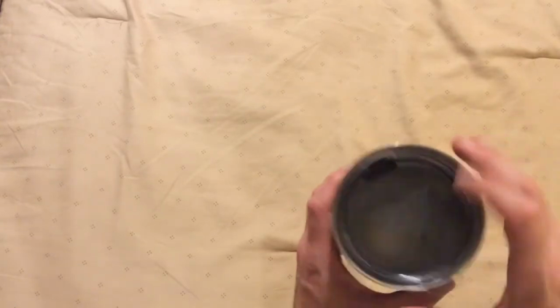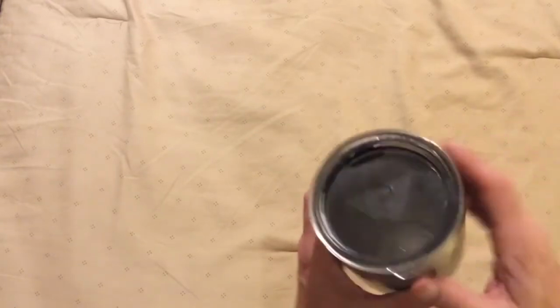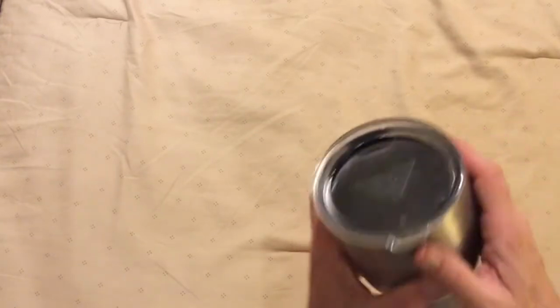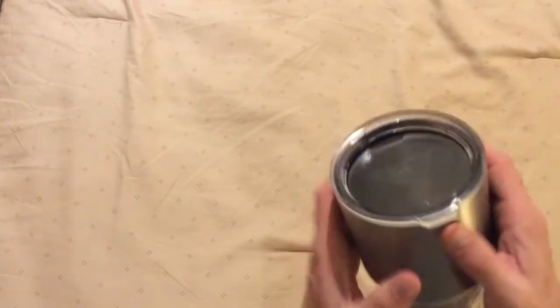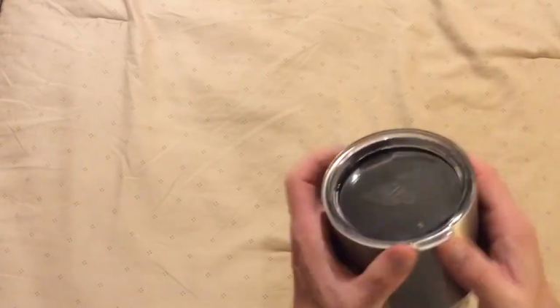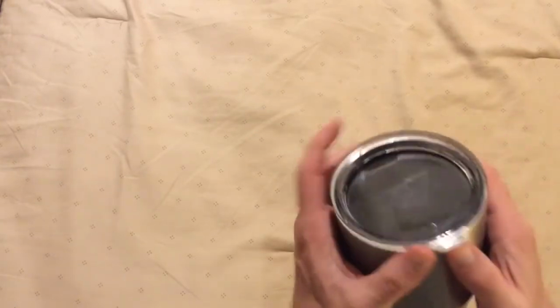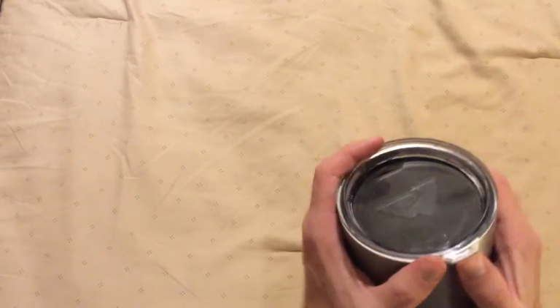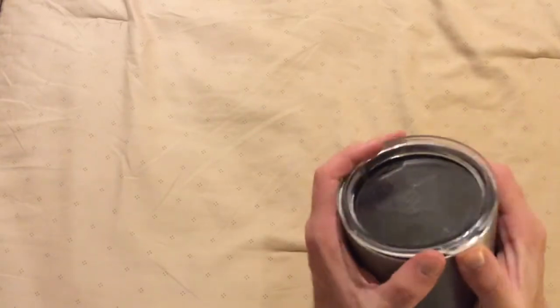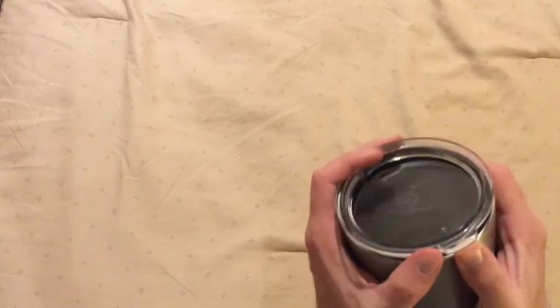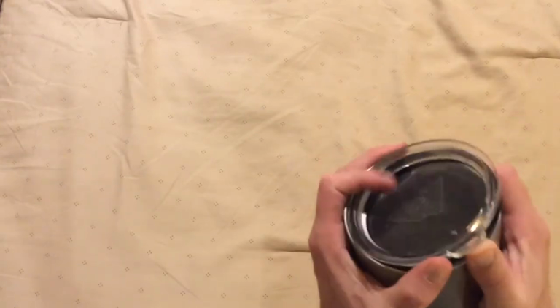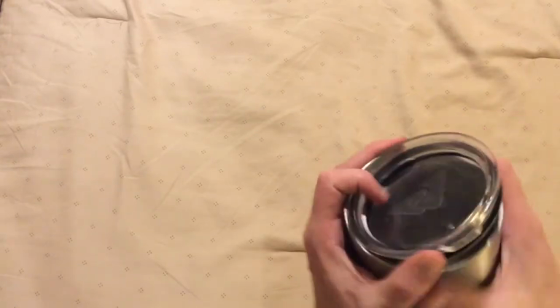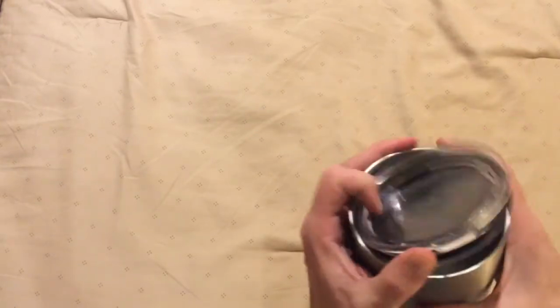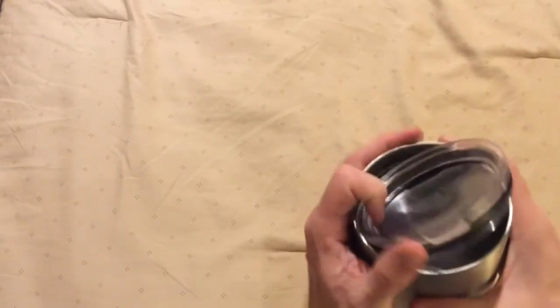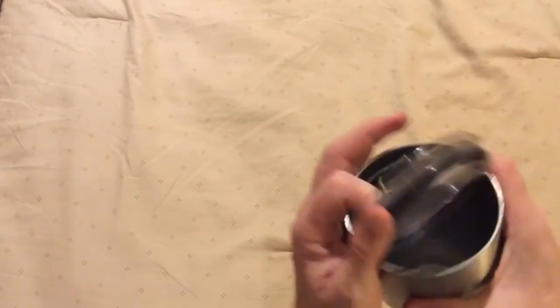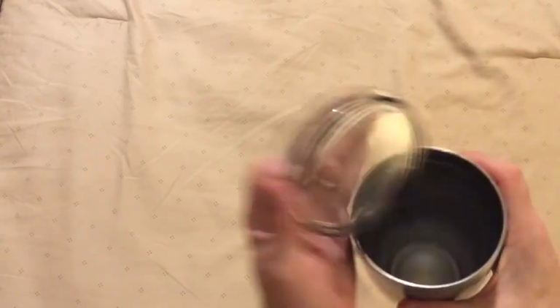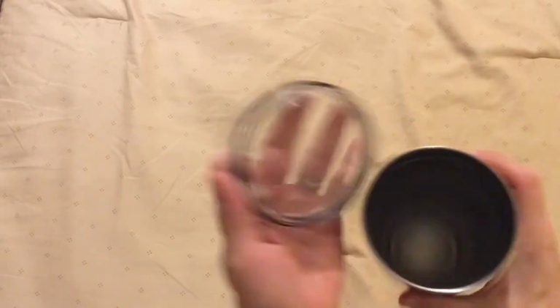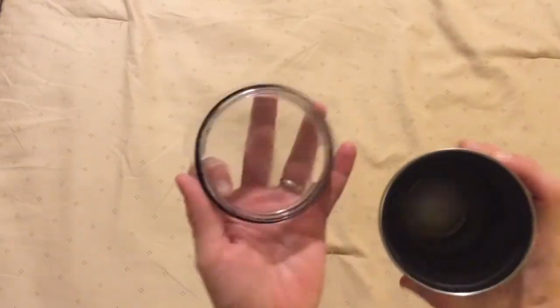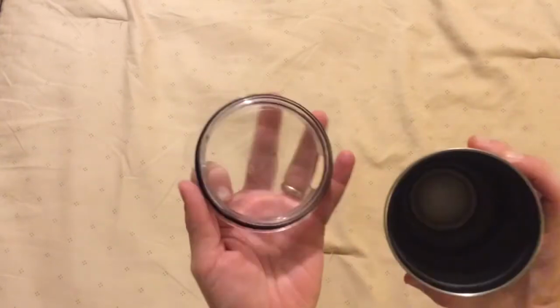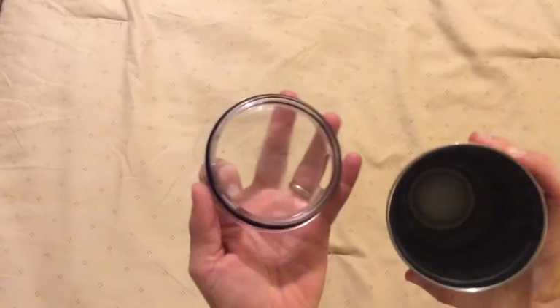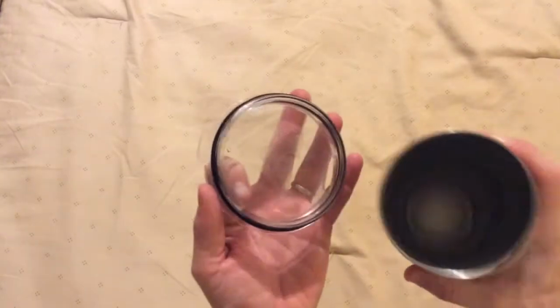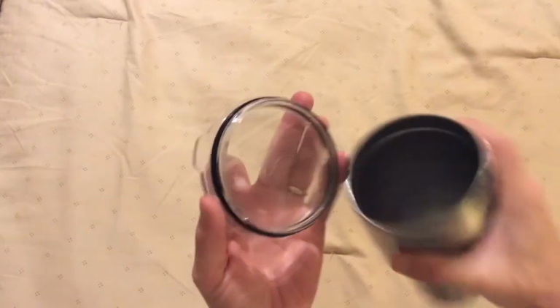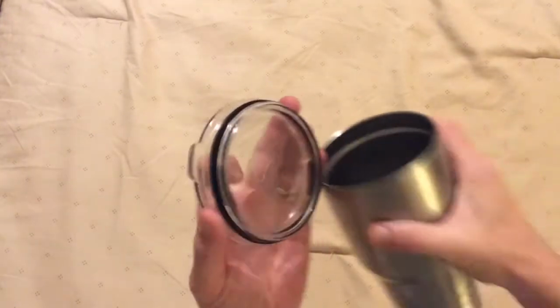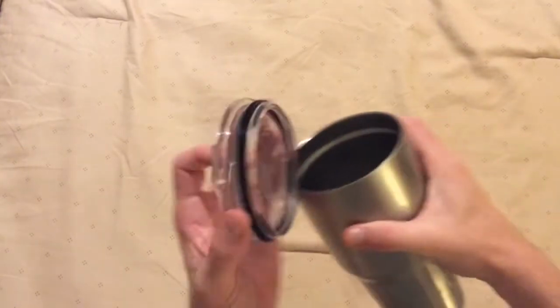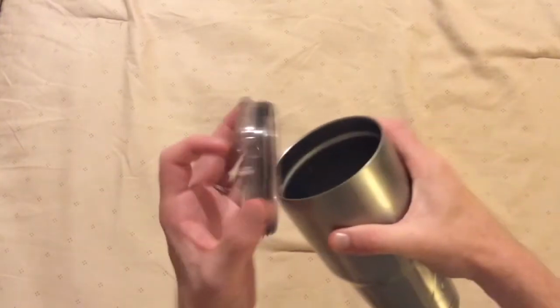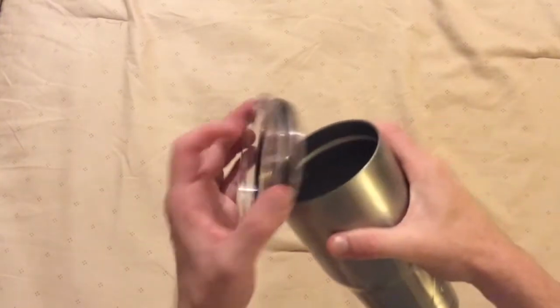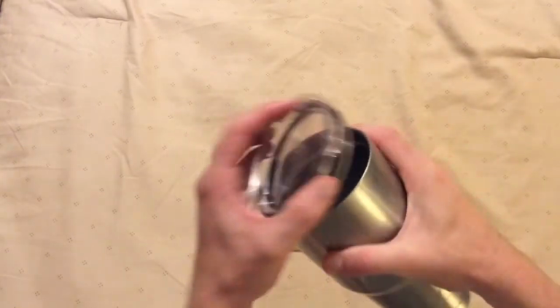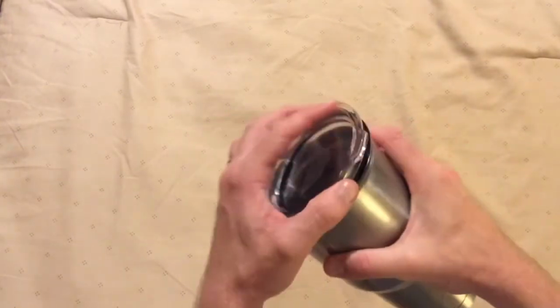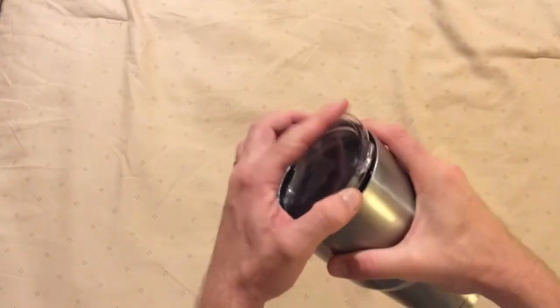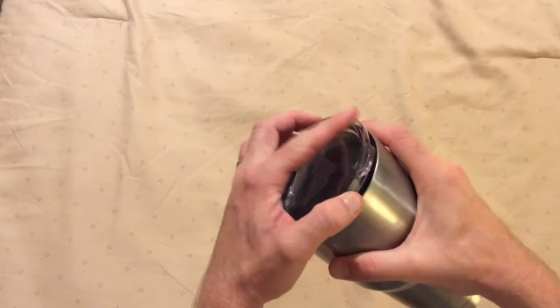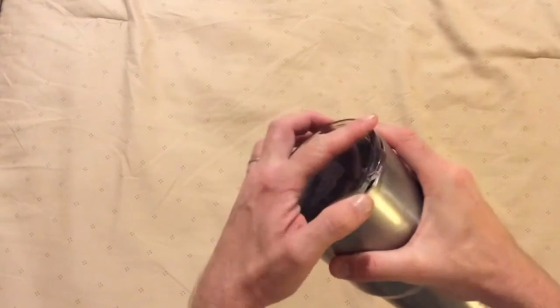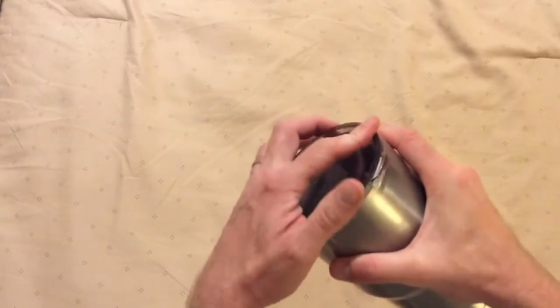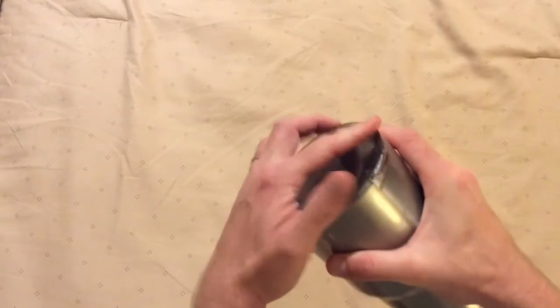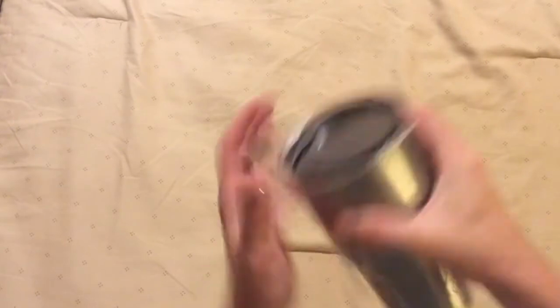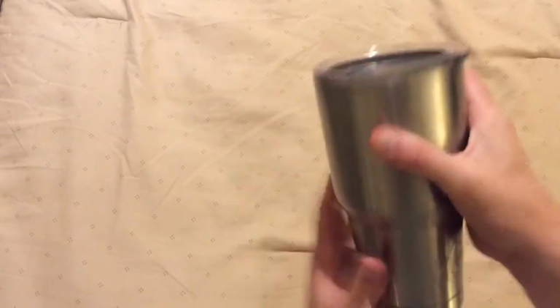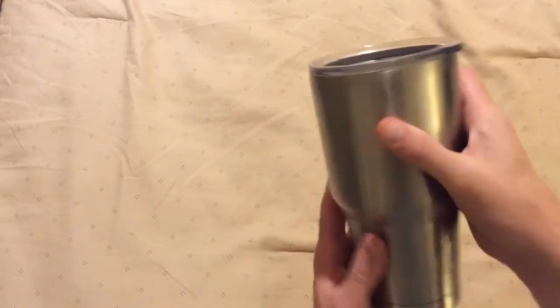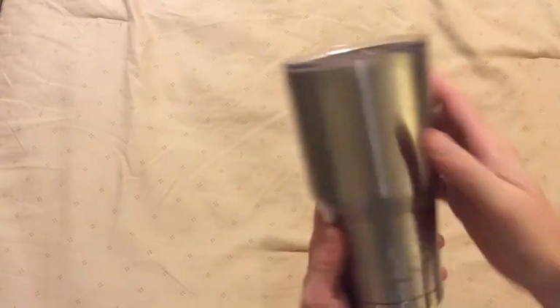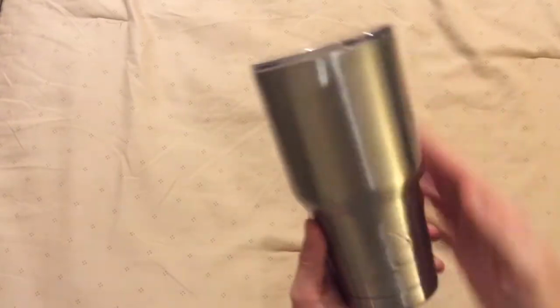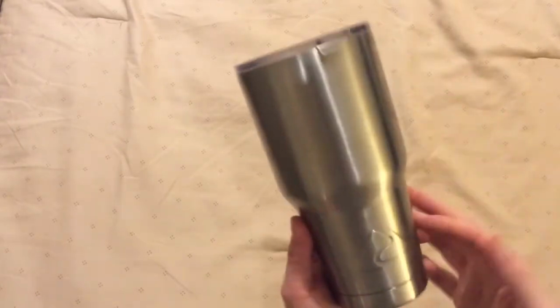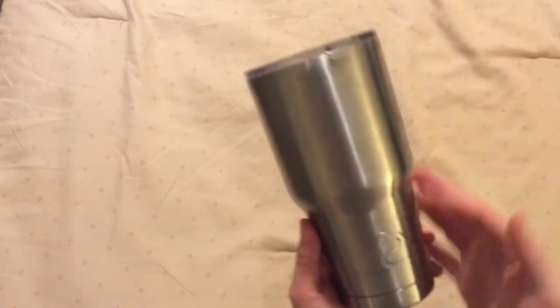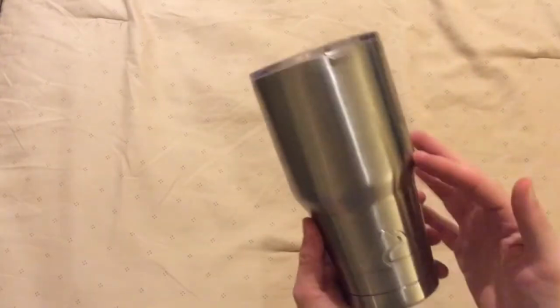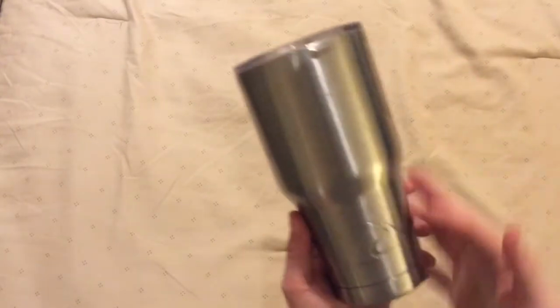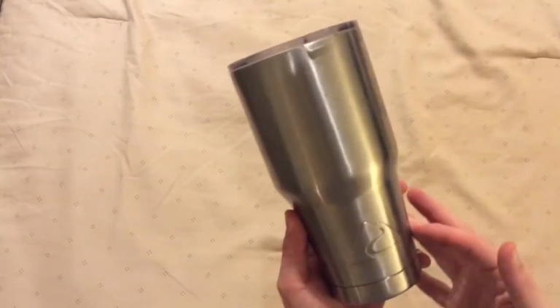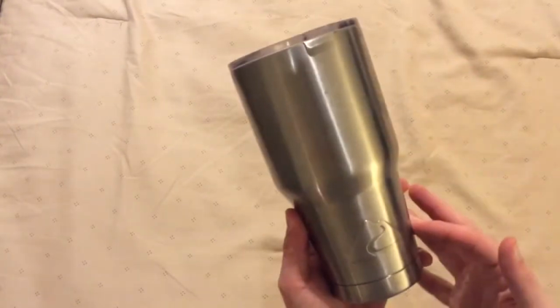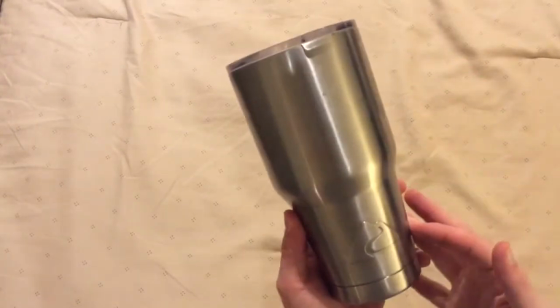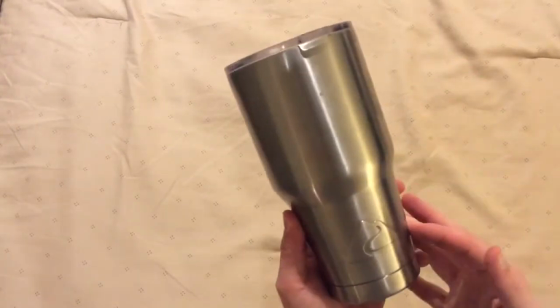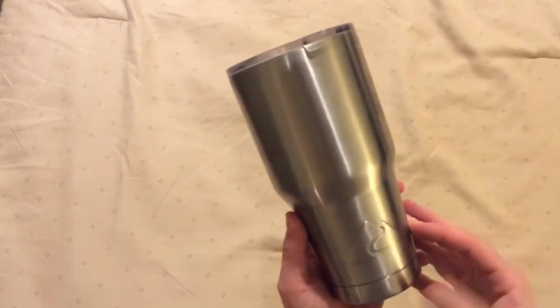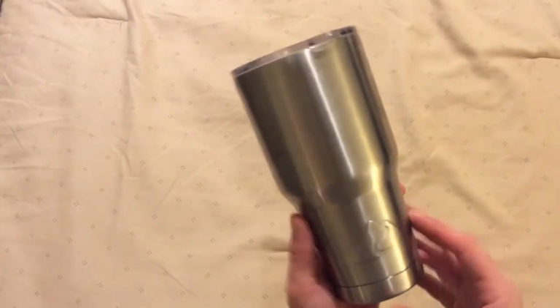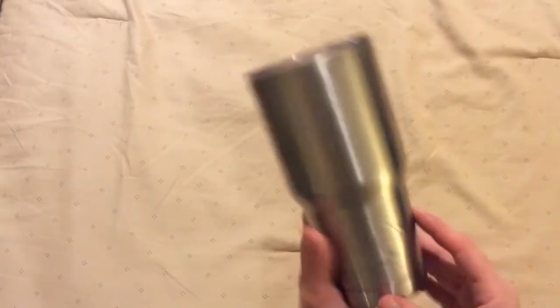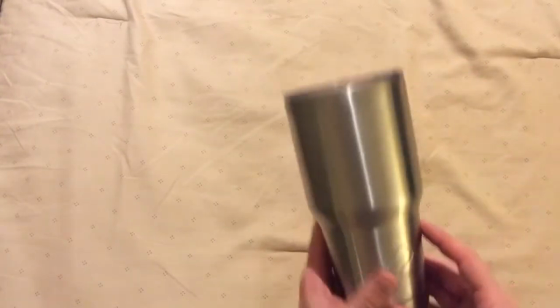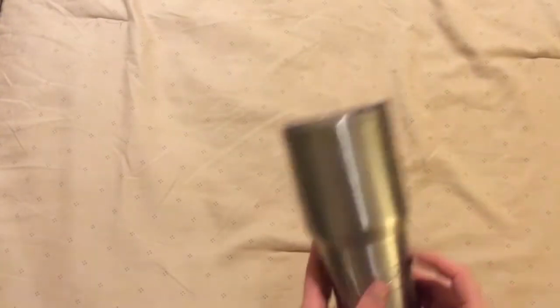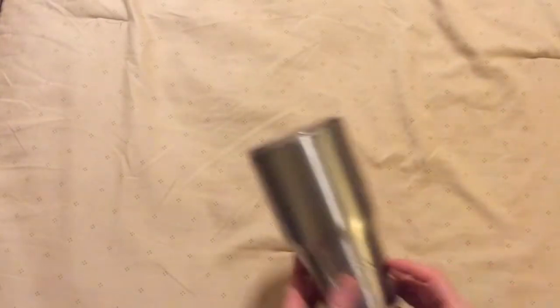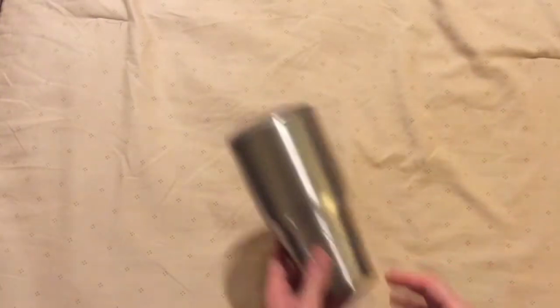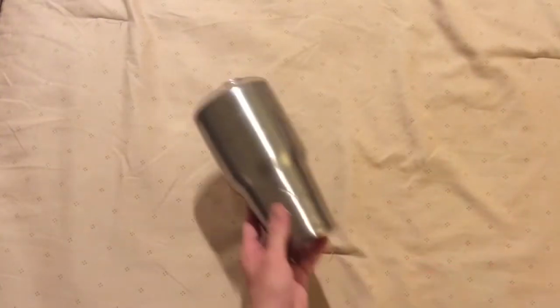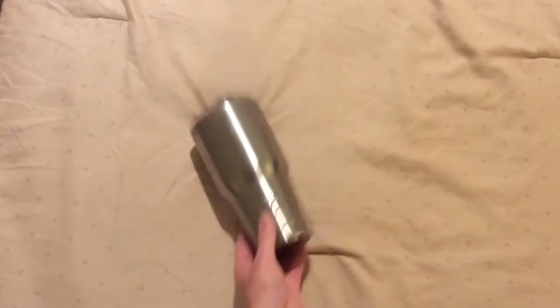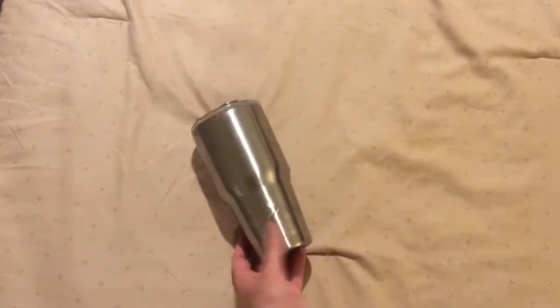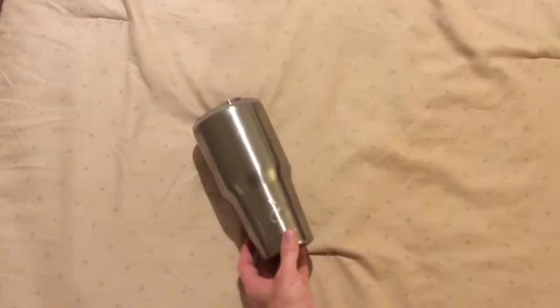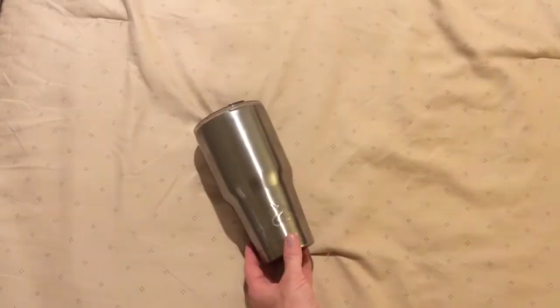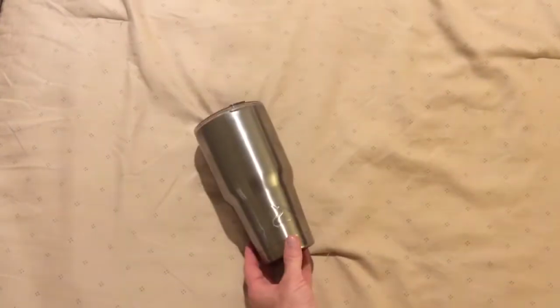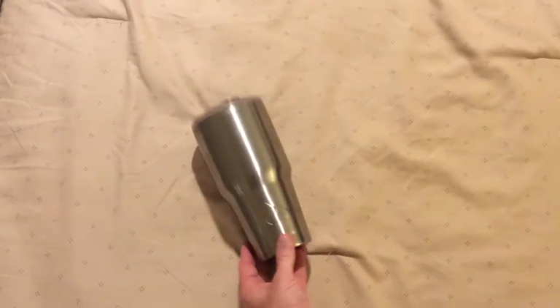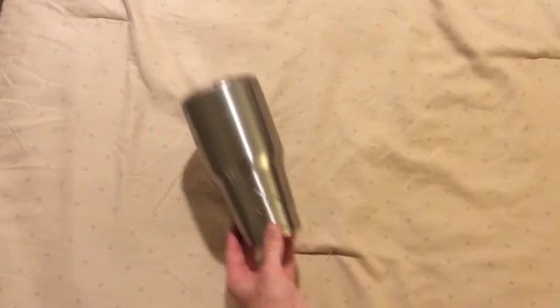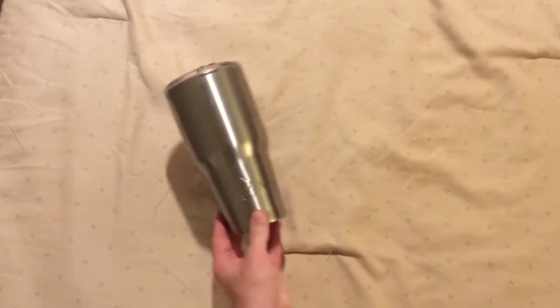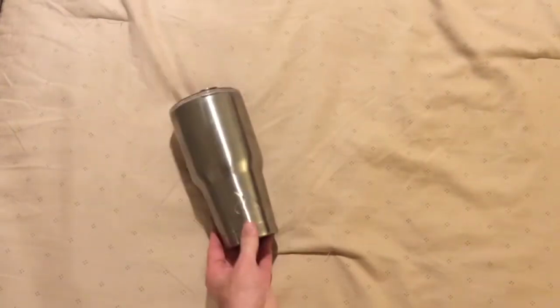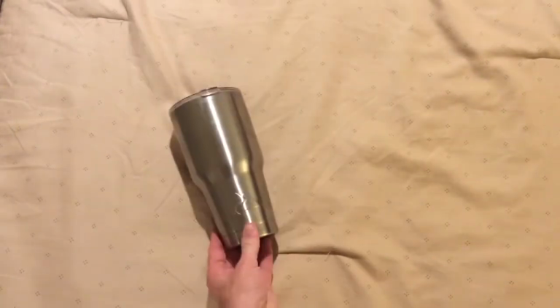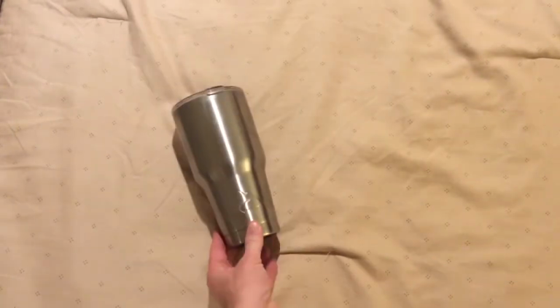Nice lid. They come with a lifetime warranty and they have a very nice price. This is the 30 ounce, probably the most popular size.